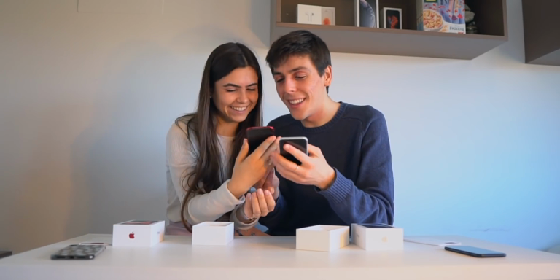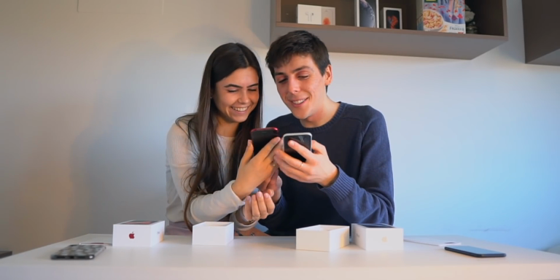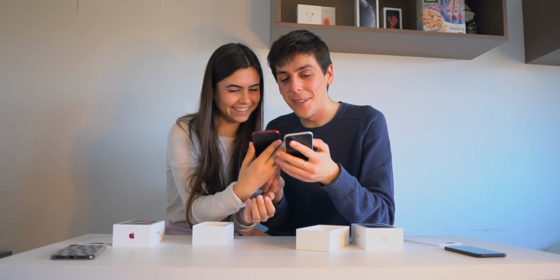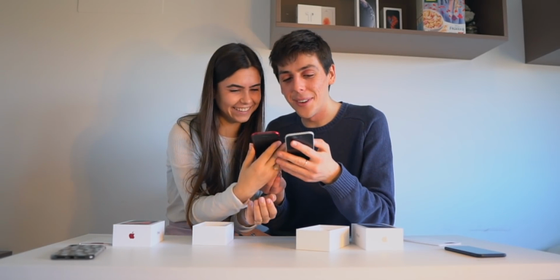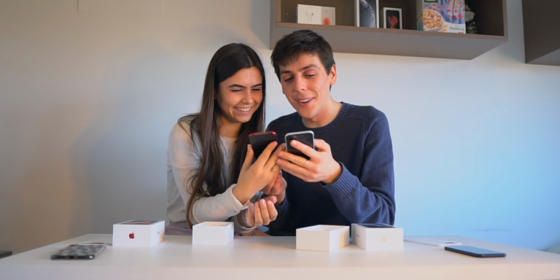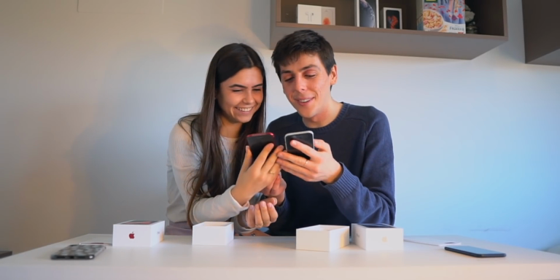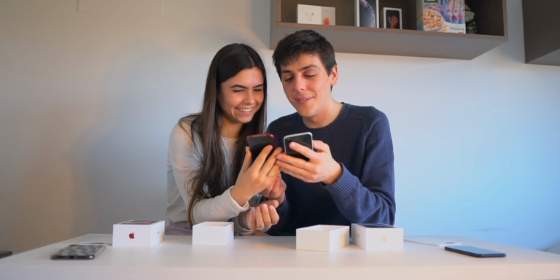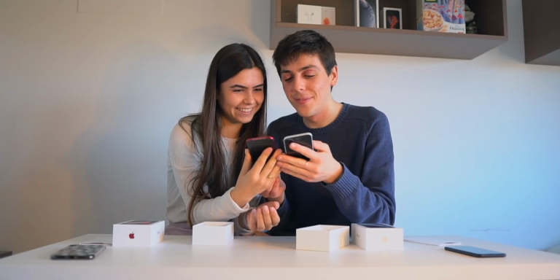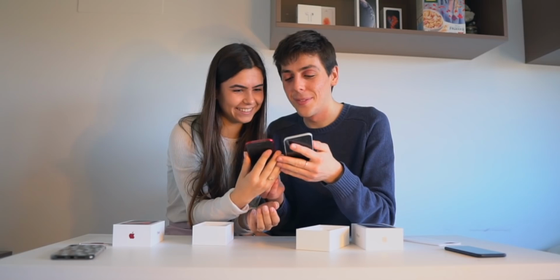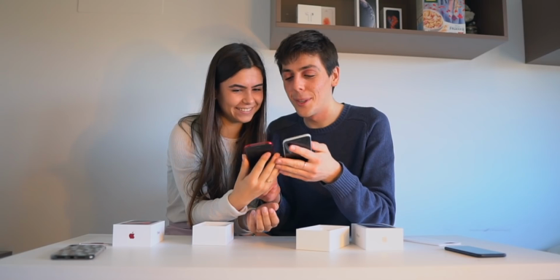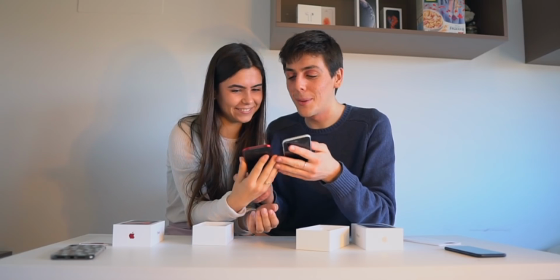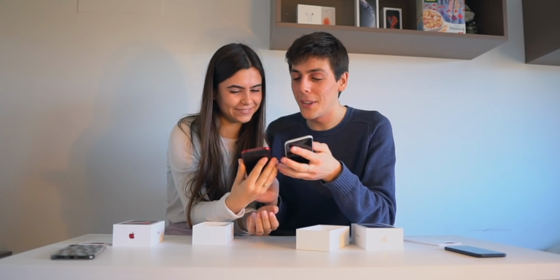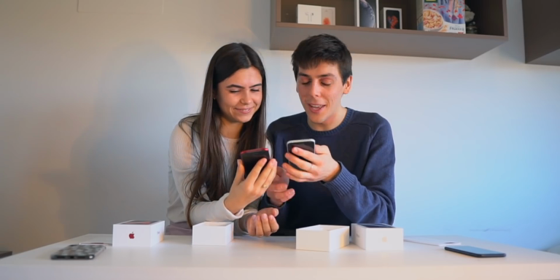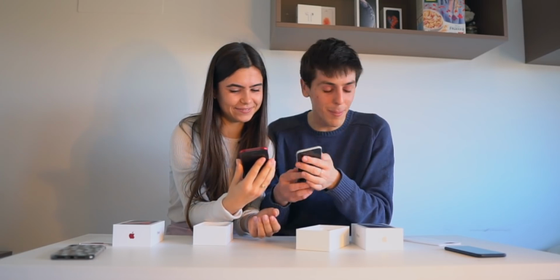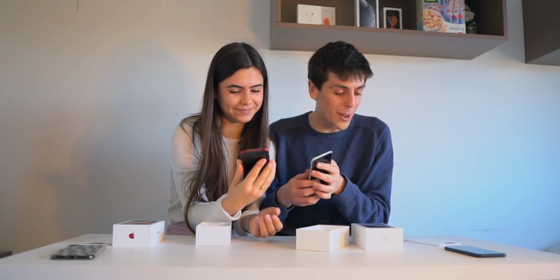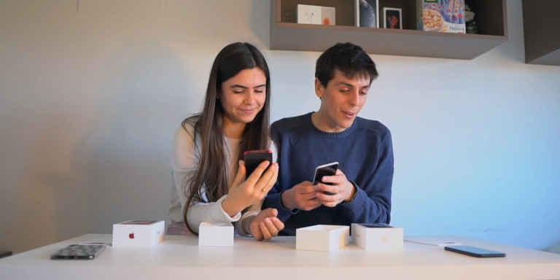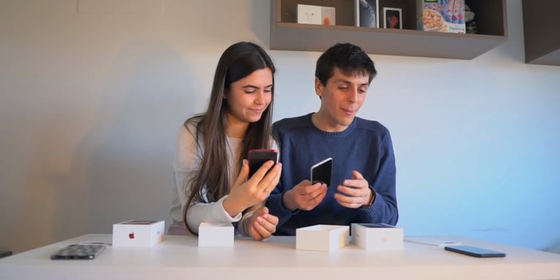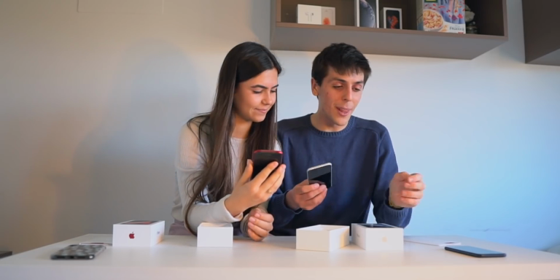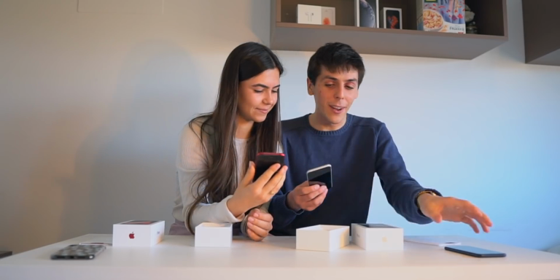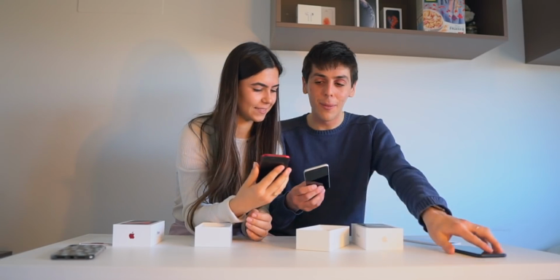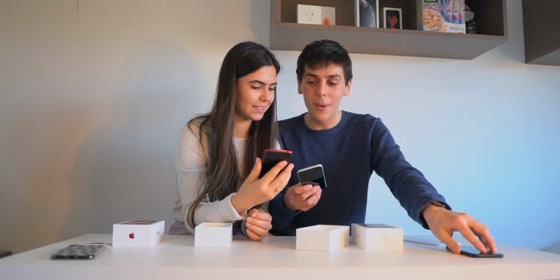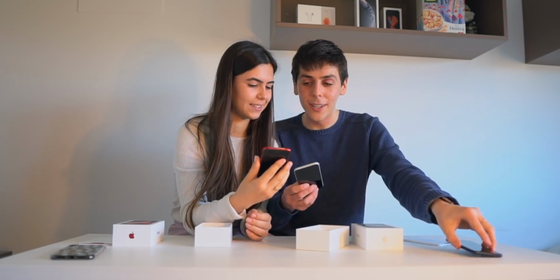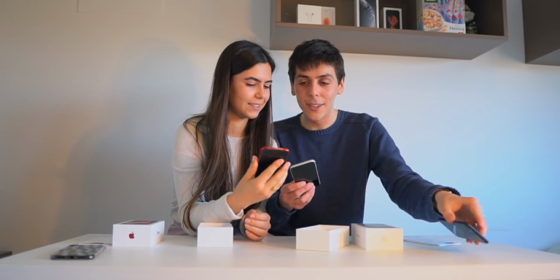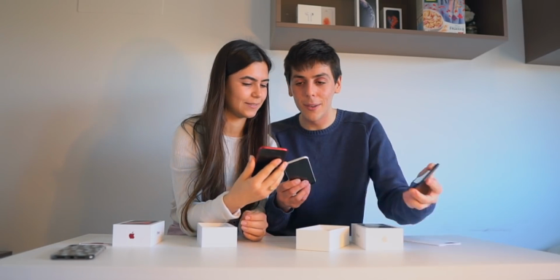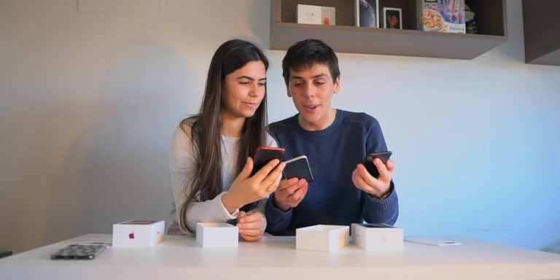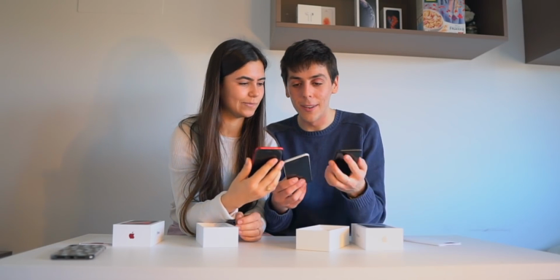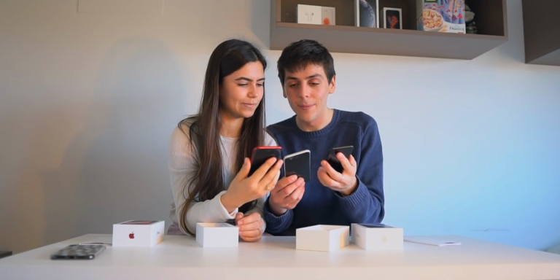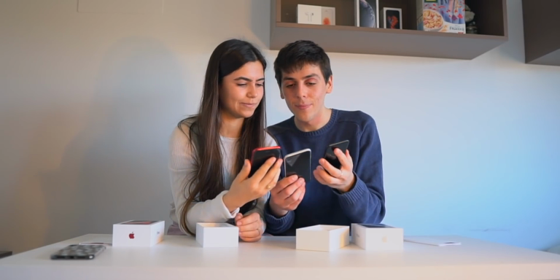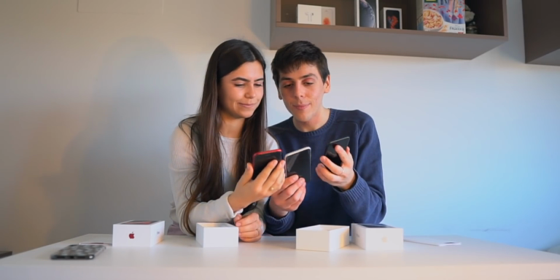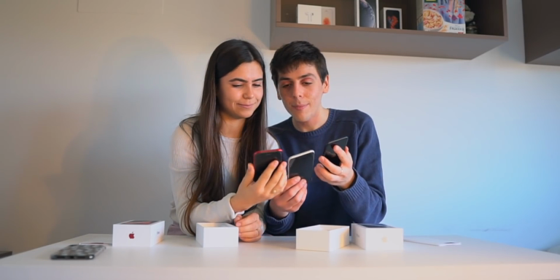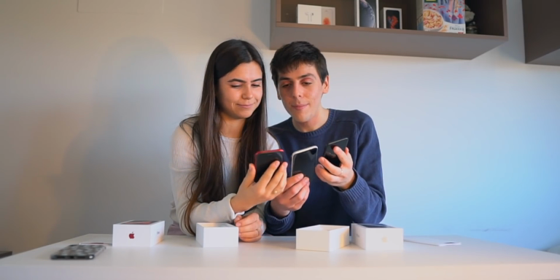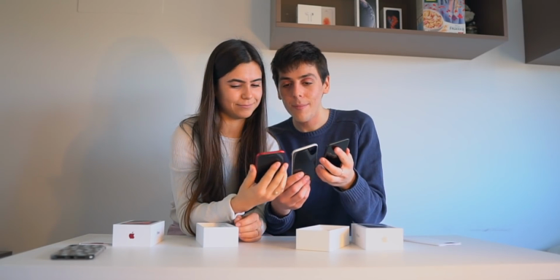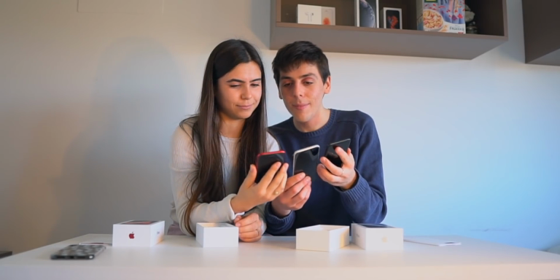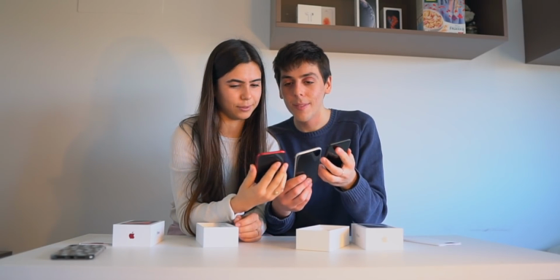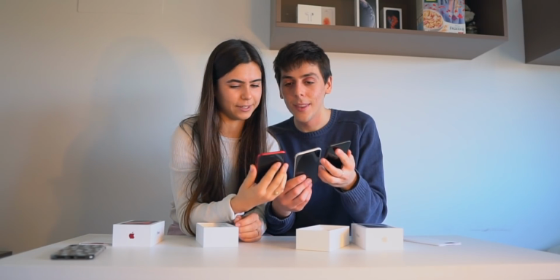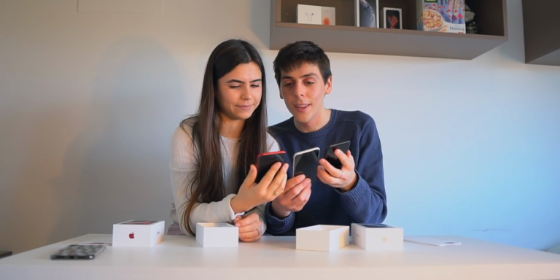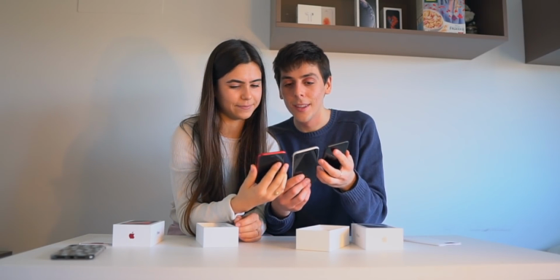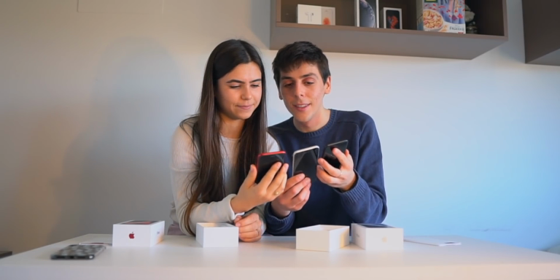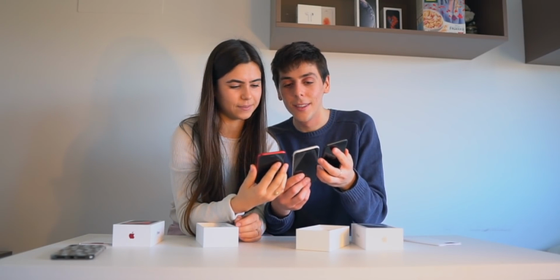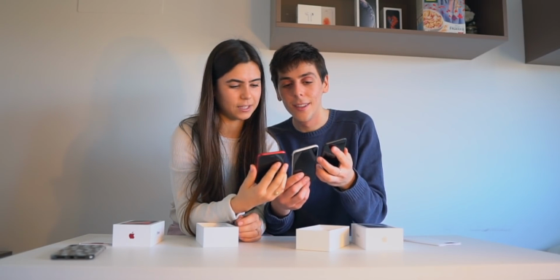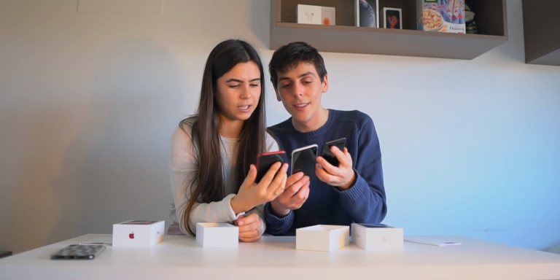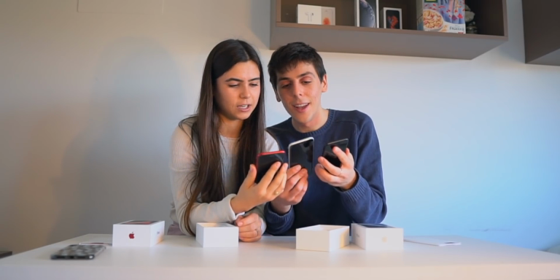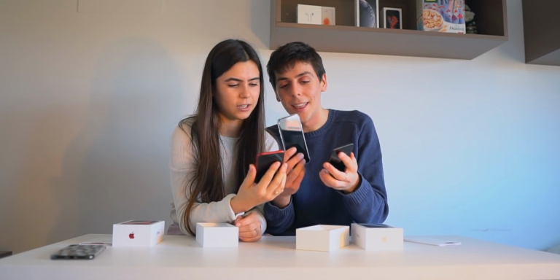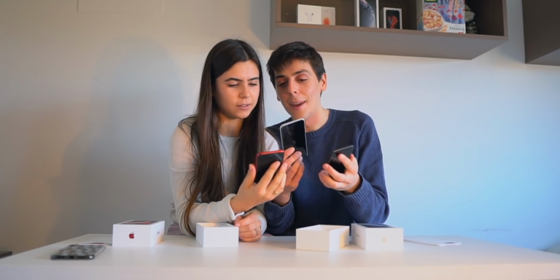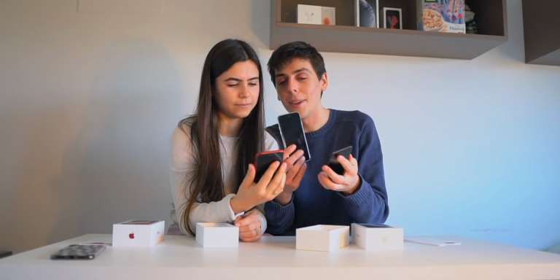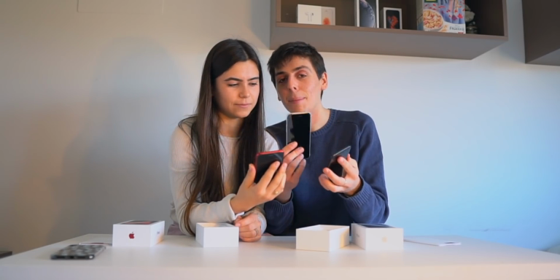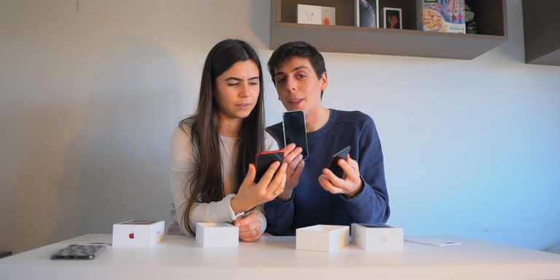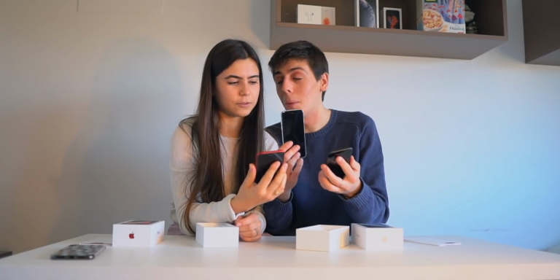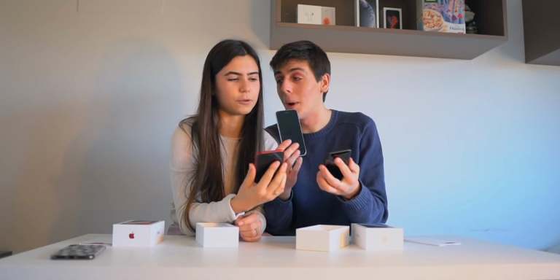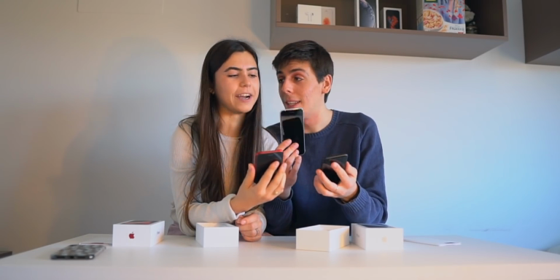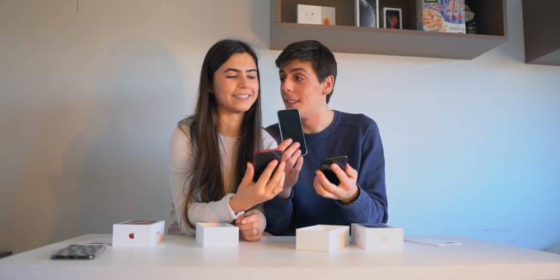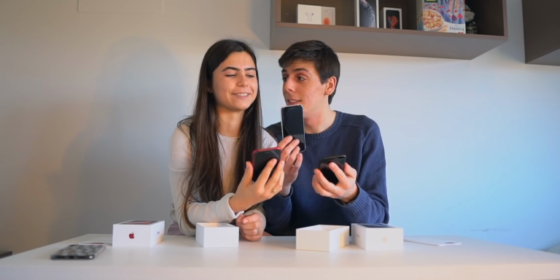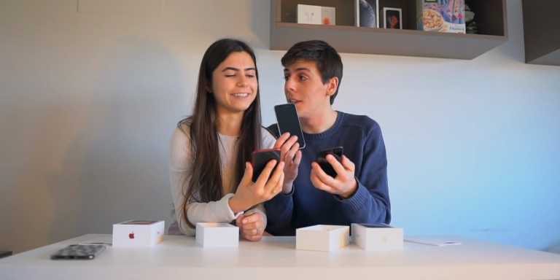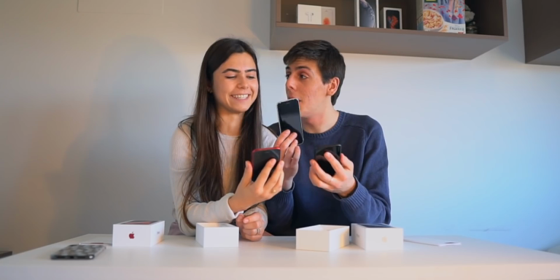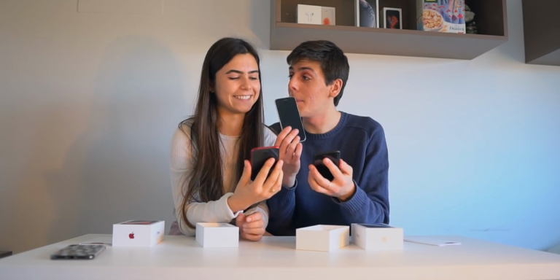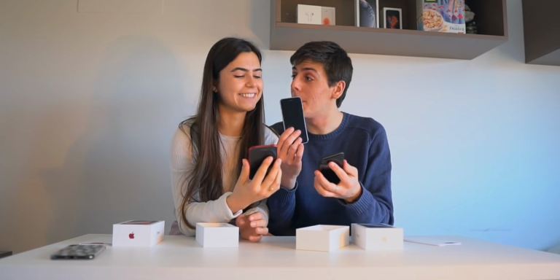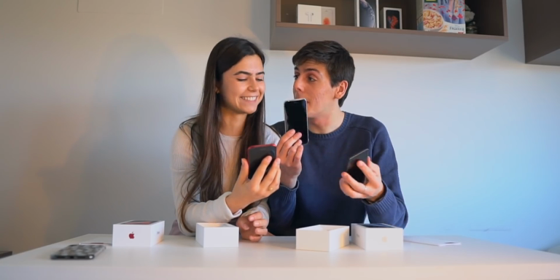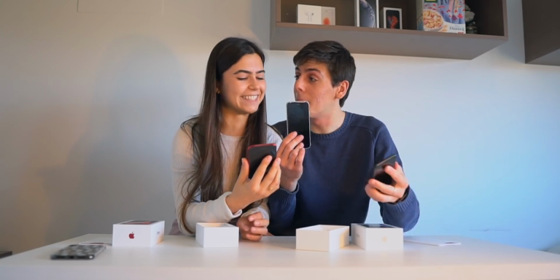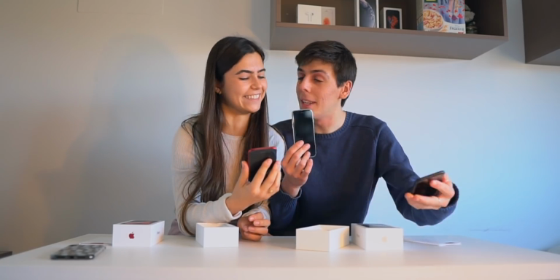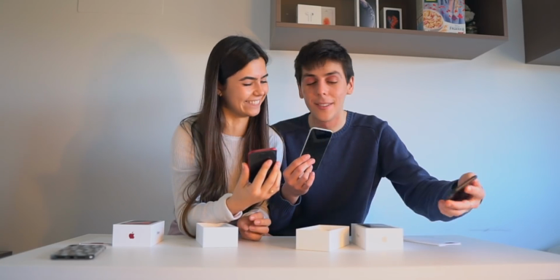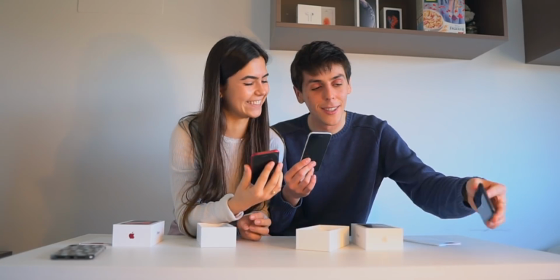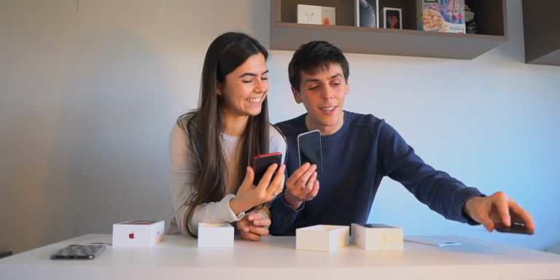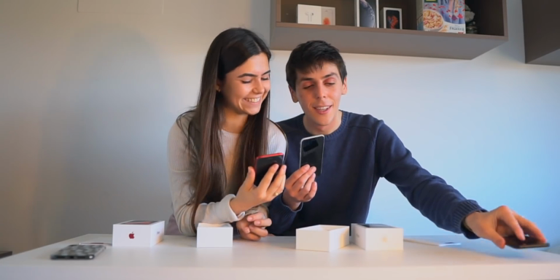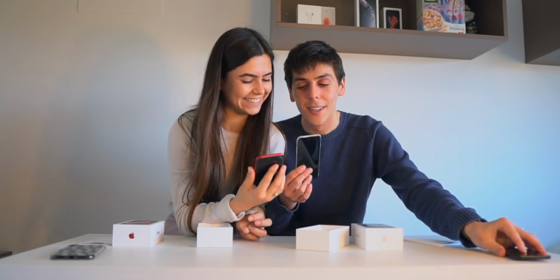That's super cool. Which one do you like better — black, white, or red? Black. I'm keeping the white. White? You're not keeping the white.